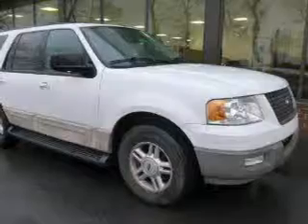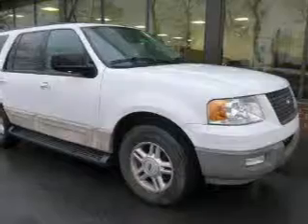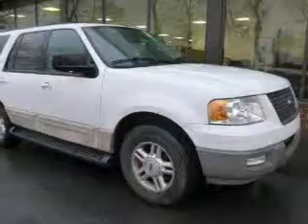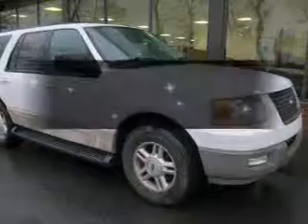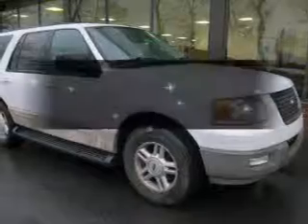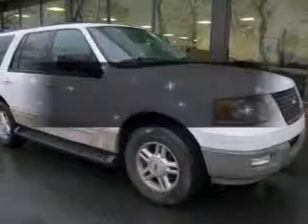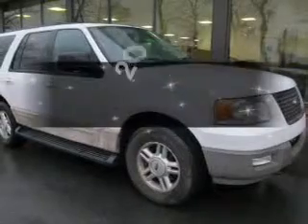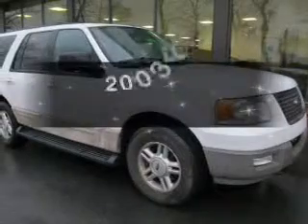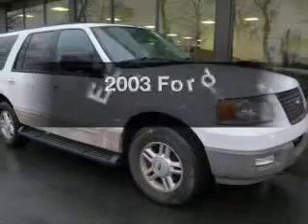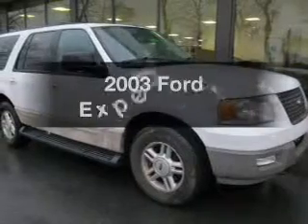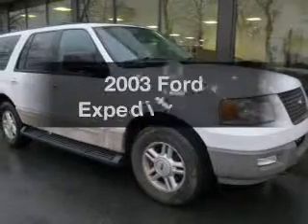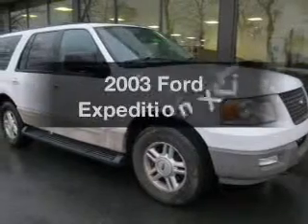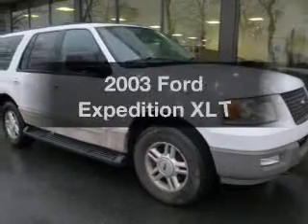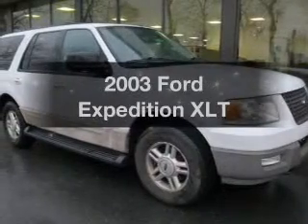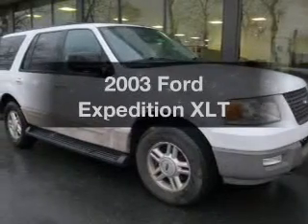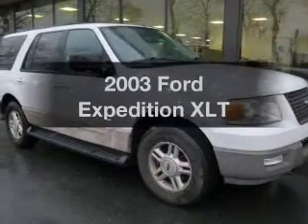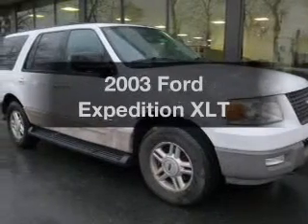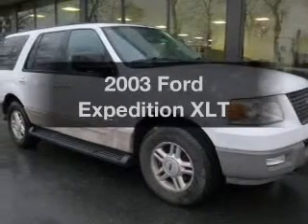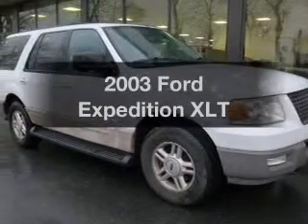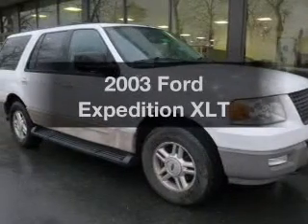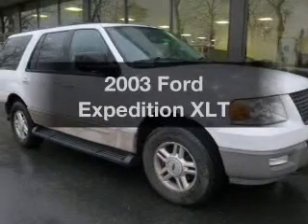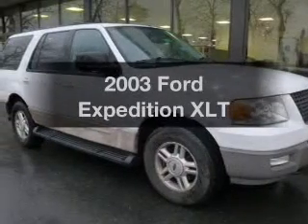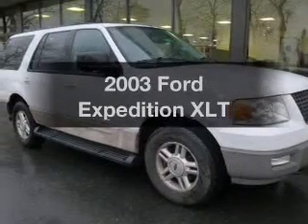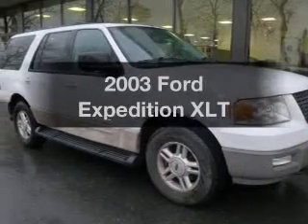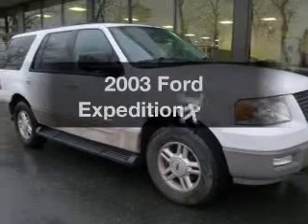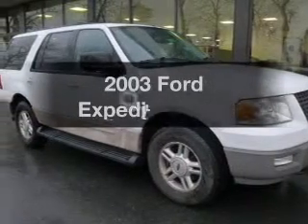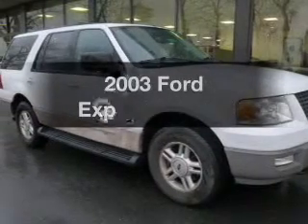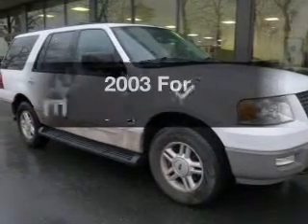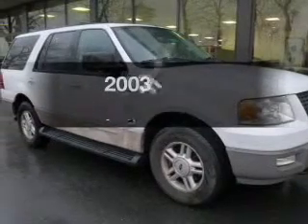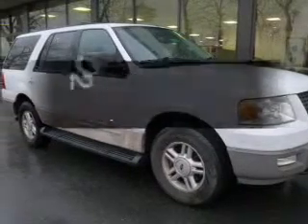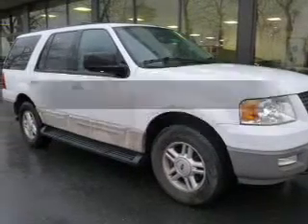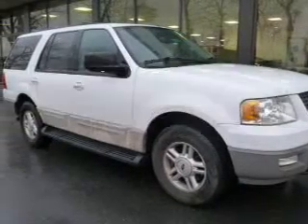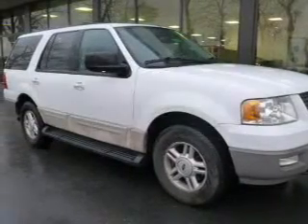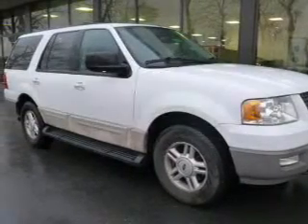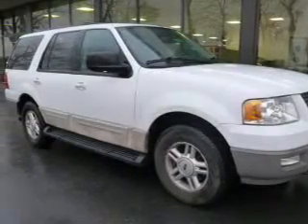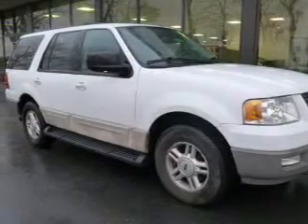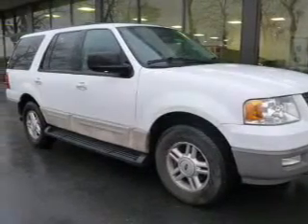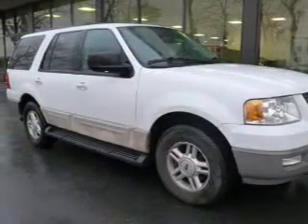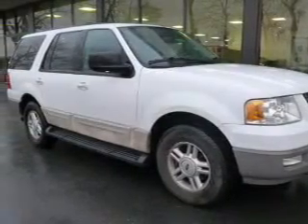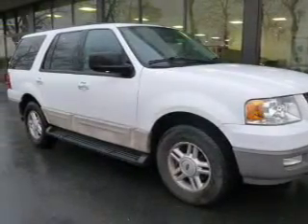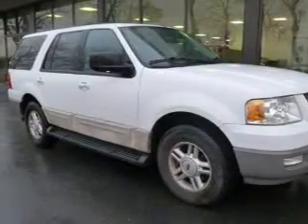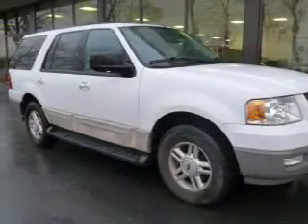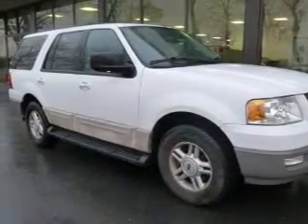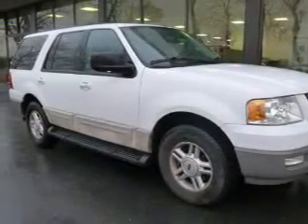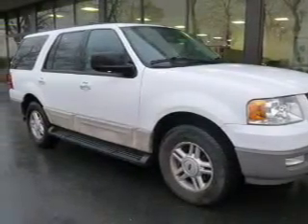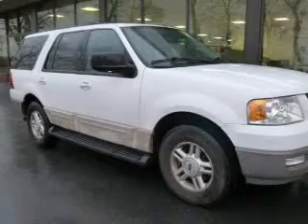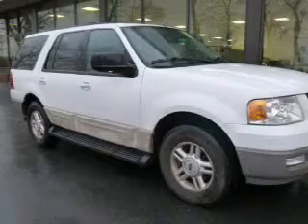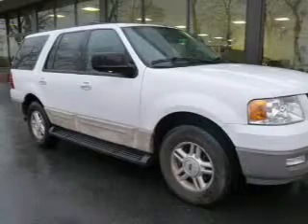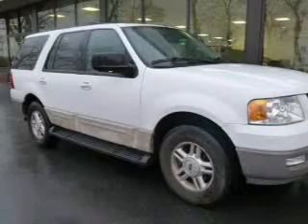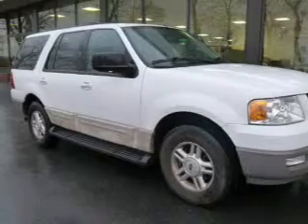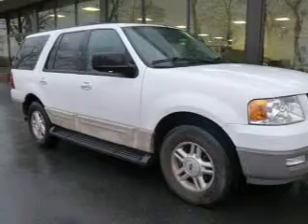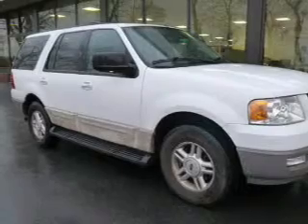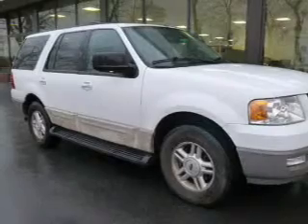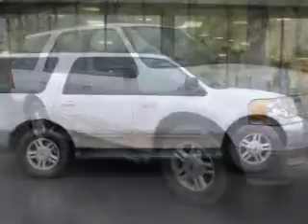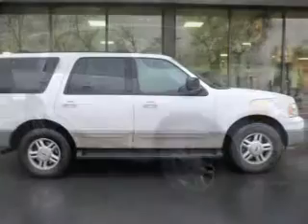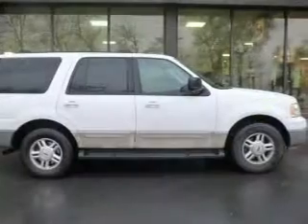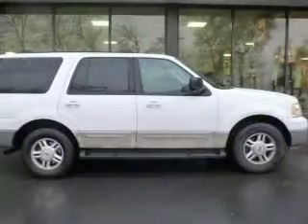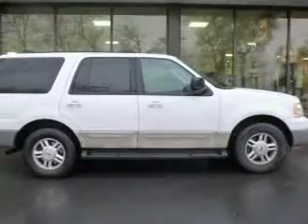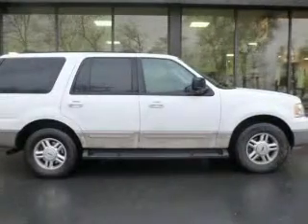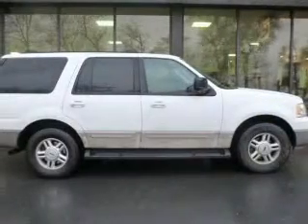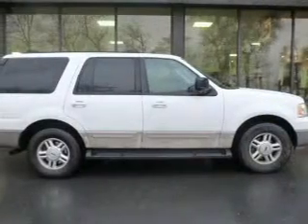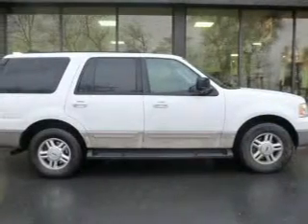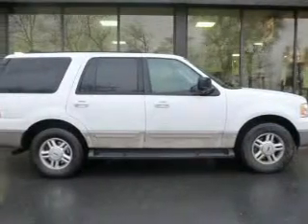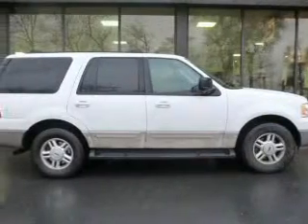Imagine yourself in this 2003 Ford Expedition. If you're looking for a first-rate auto, this one could be yours today.